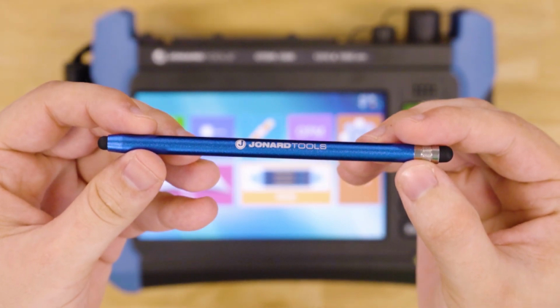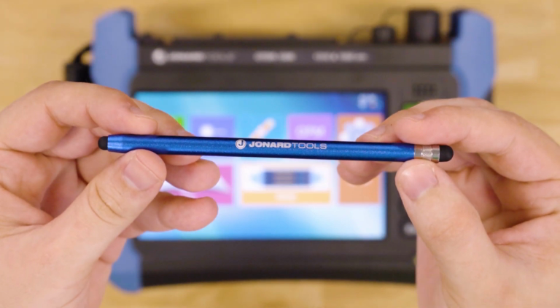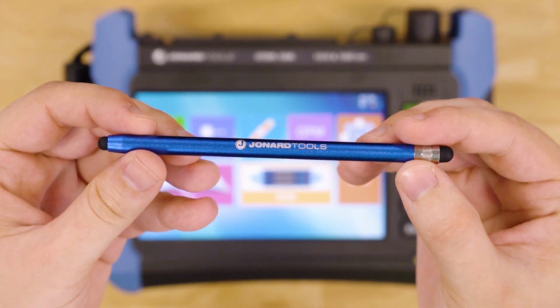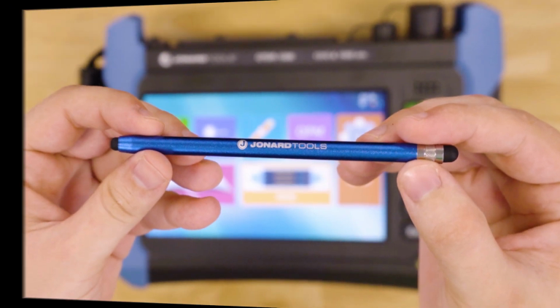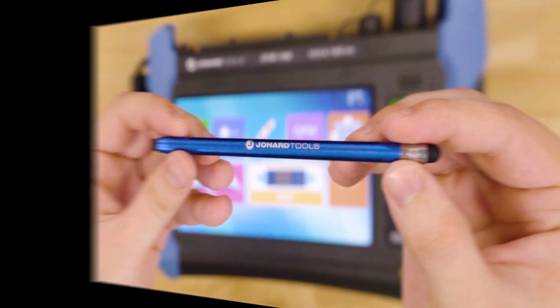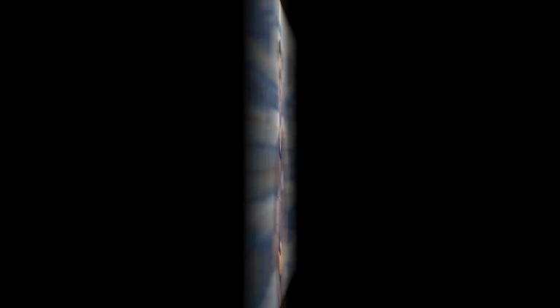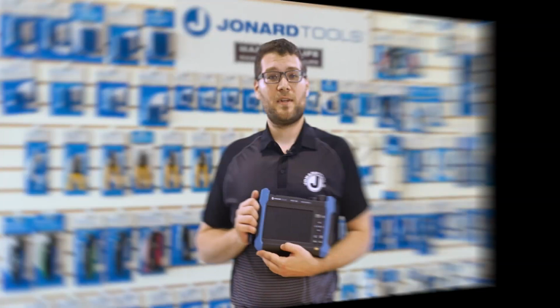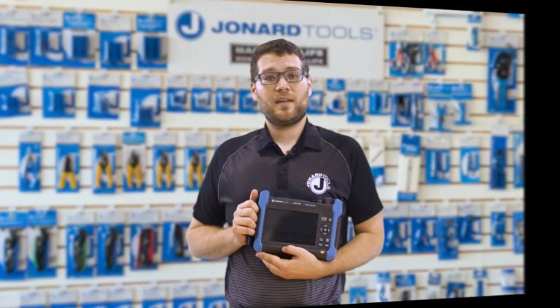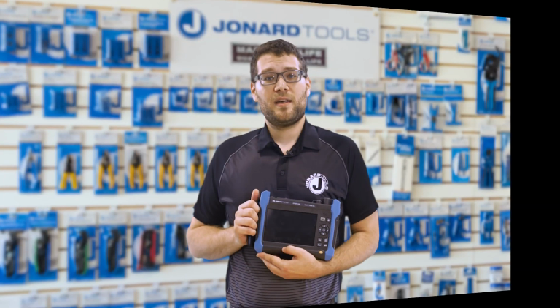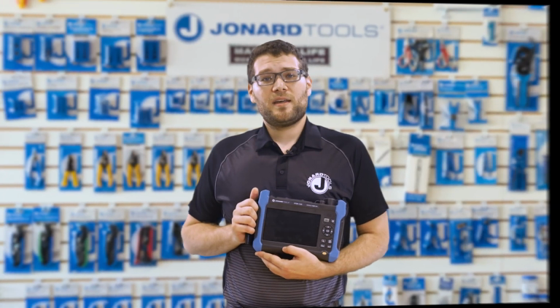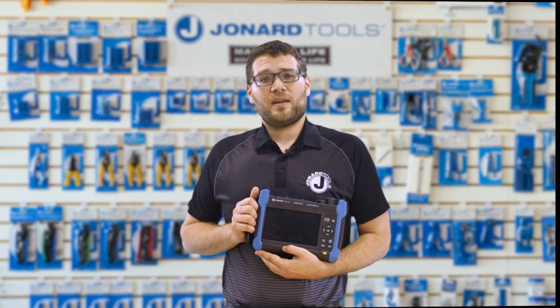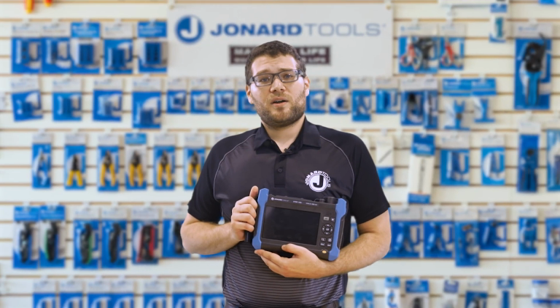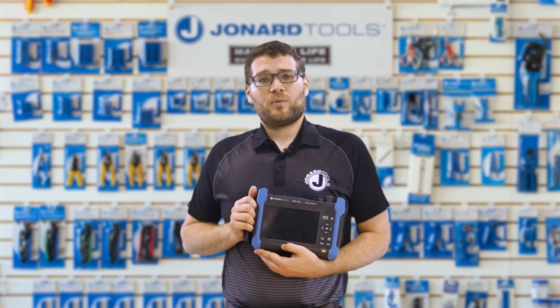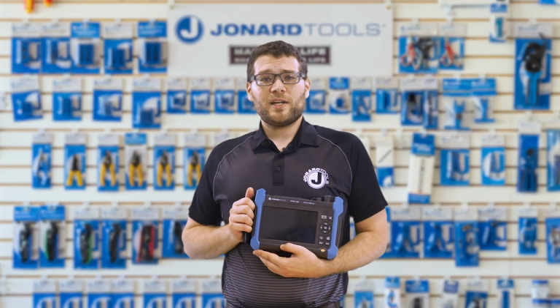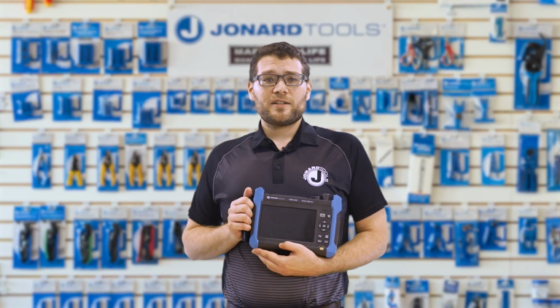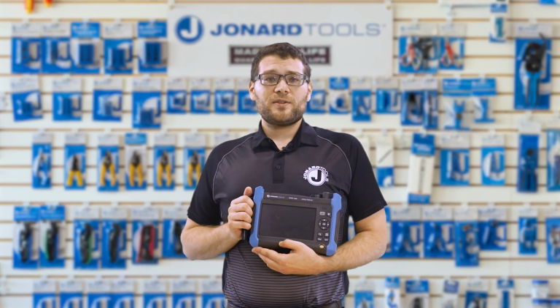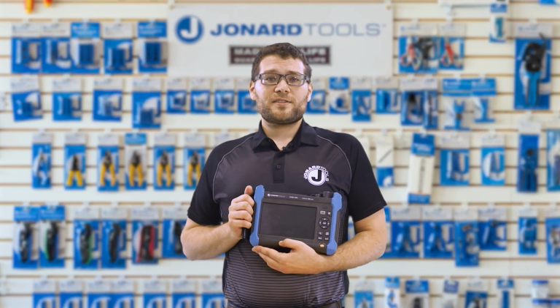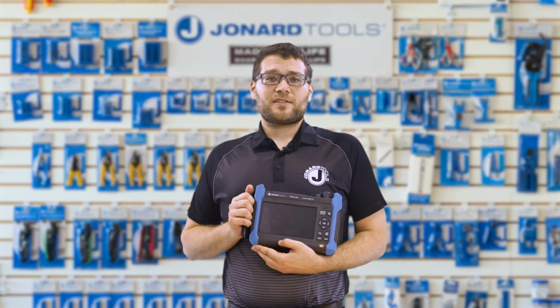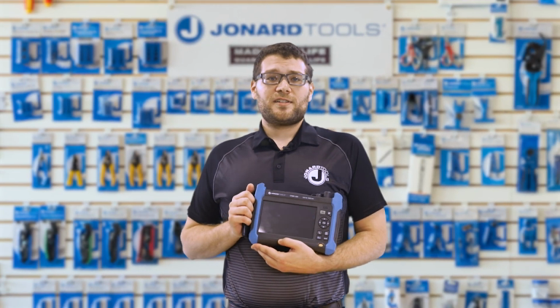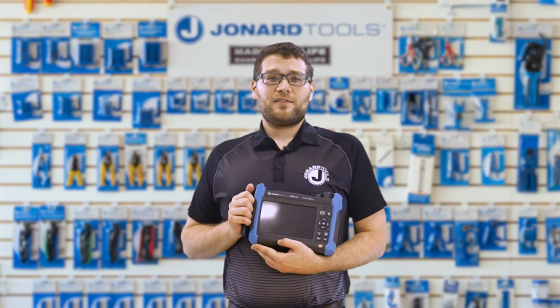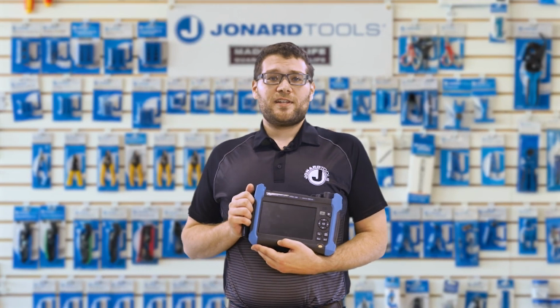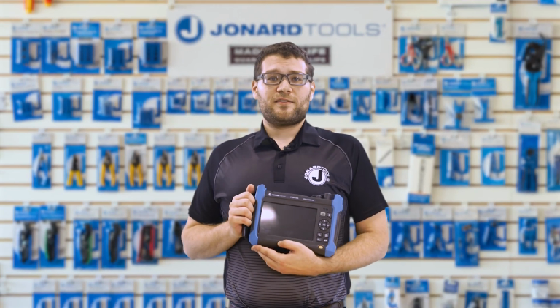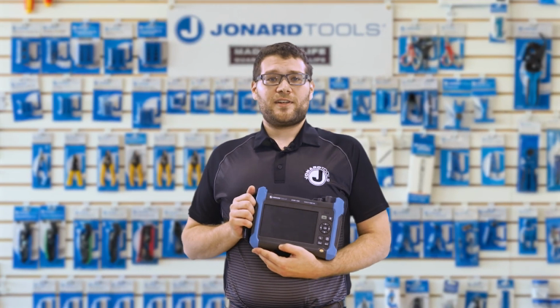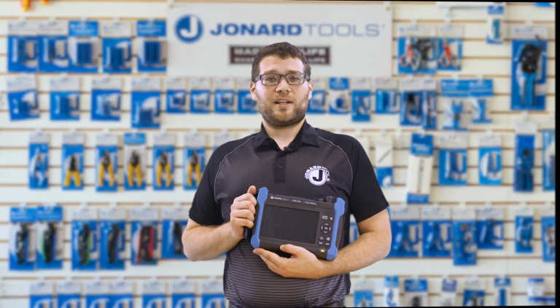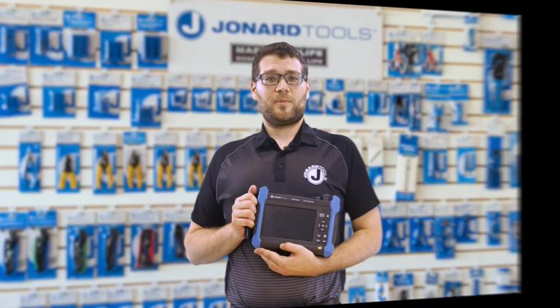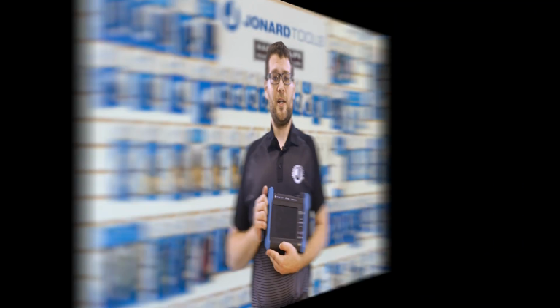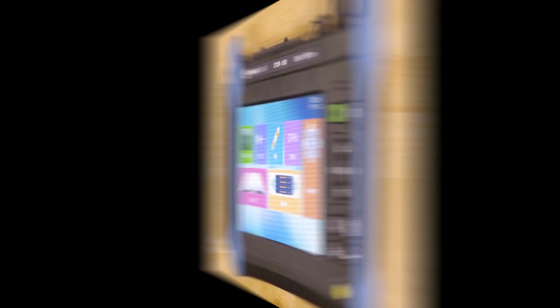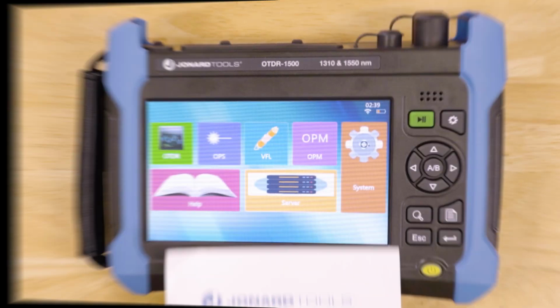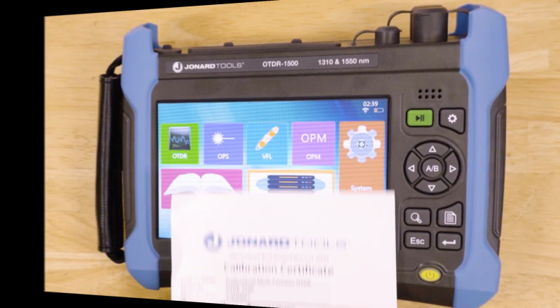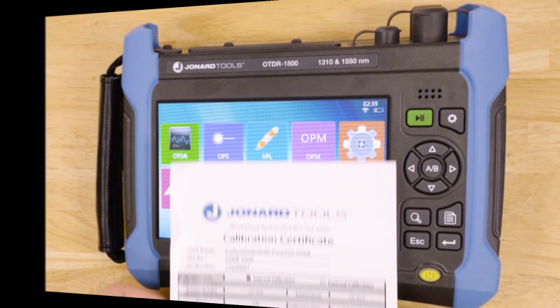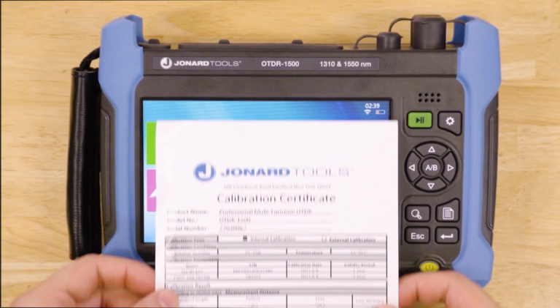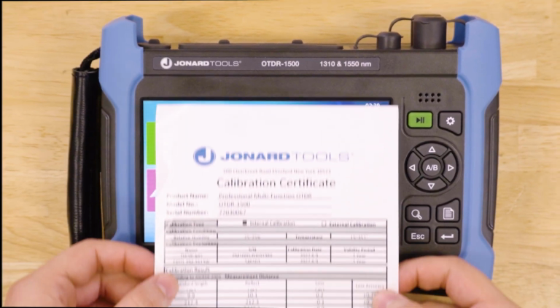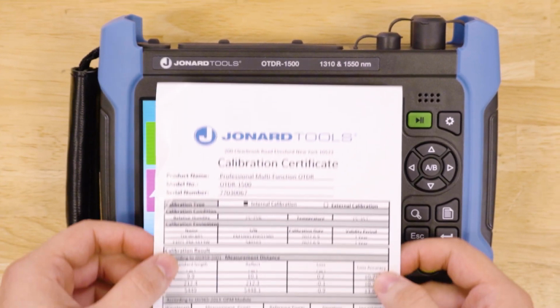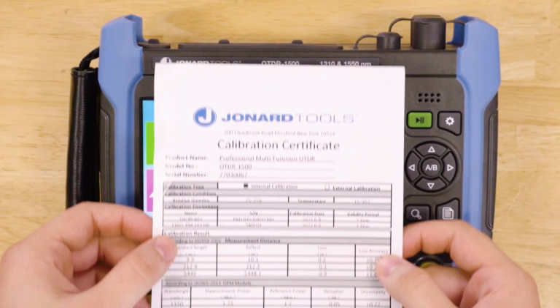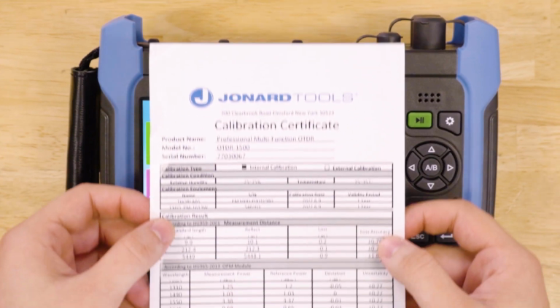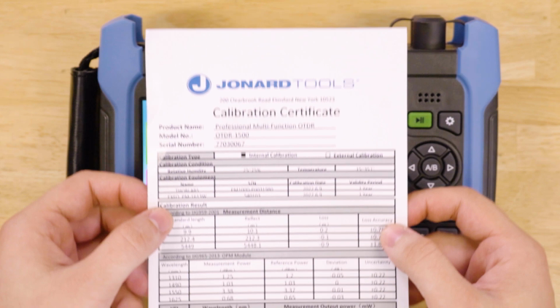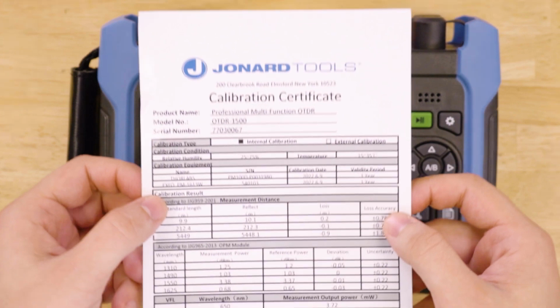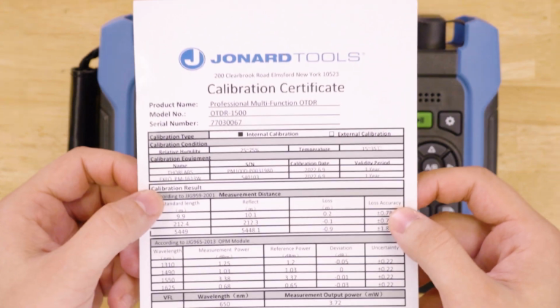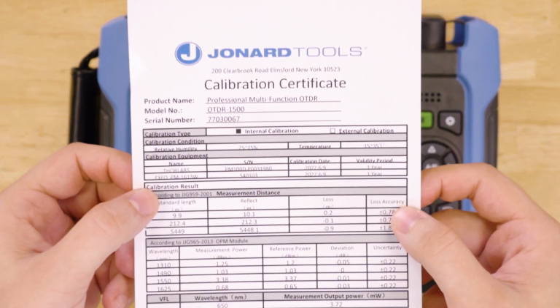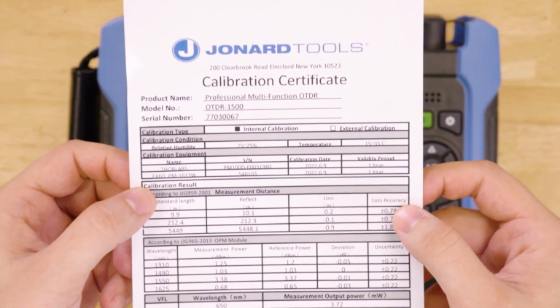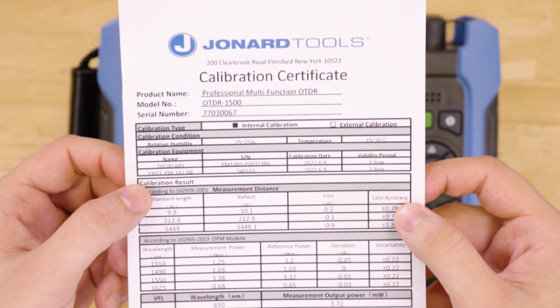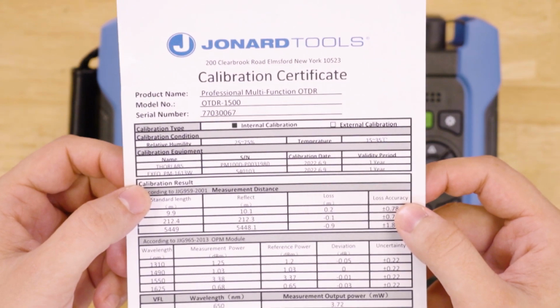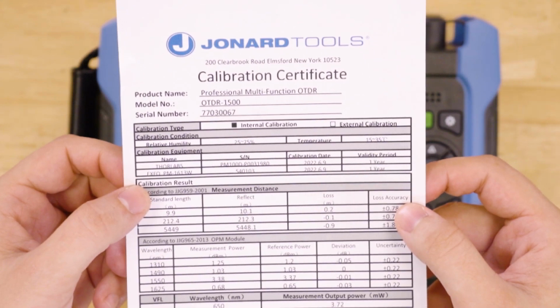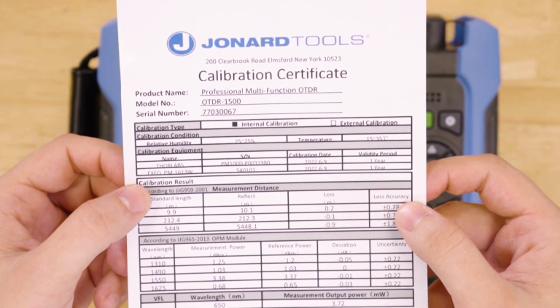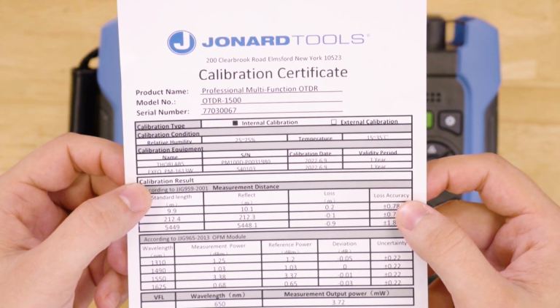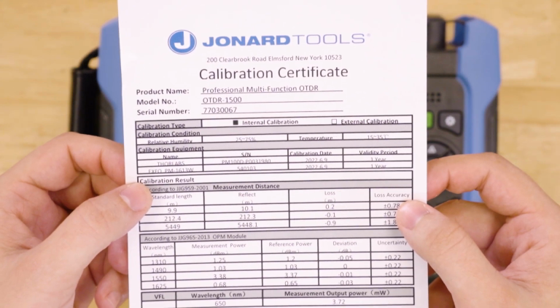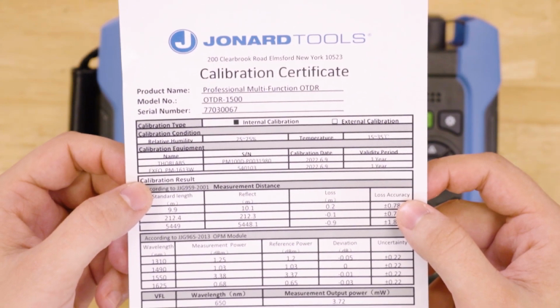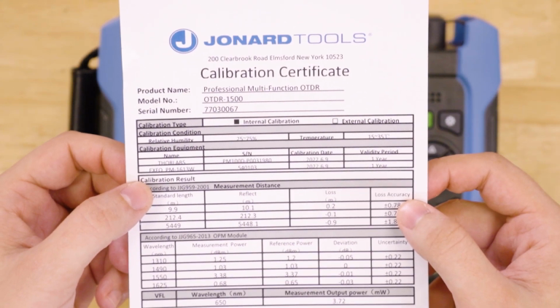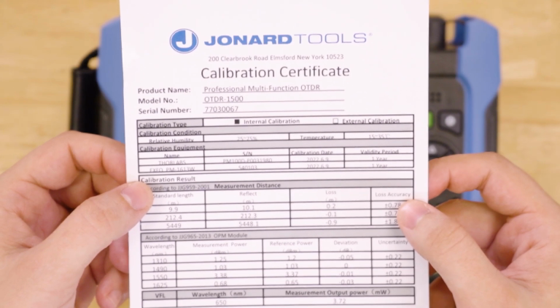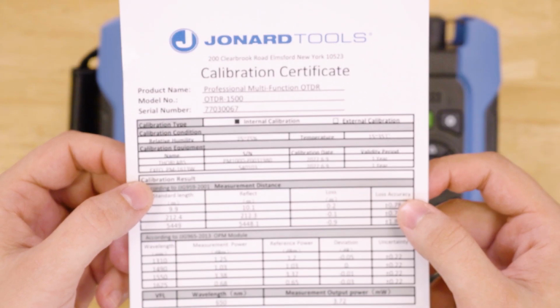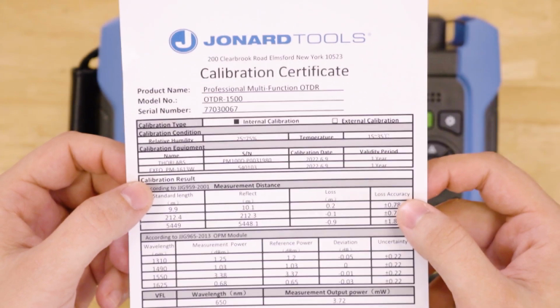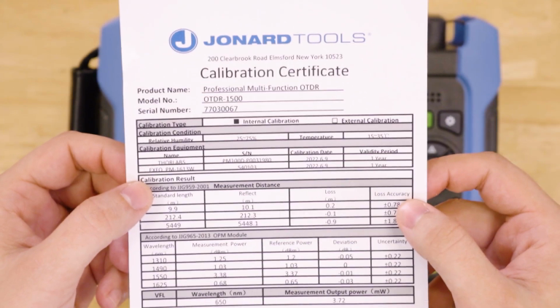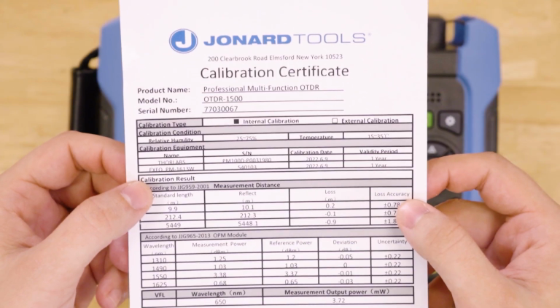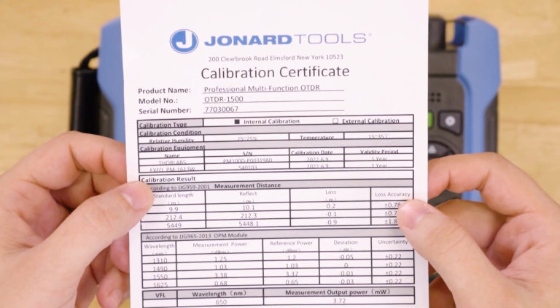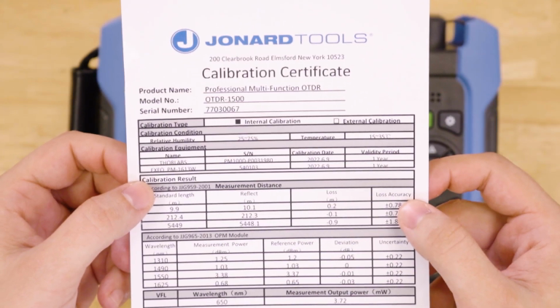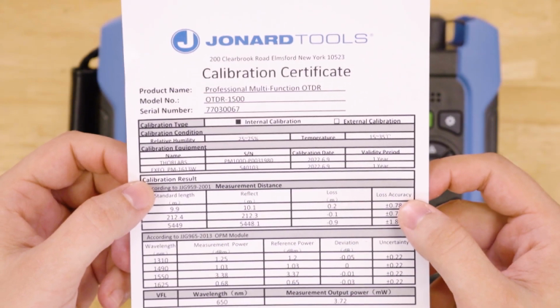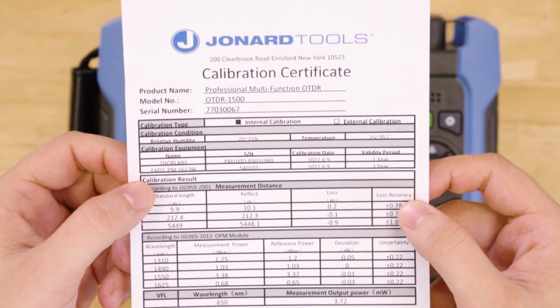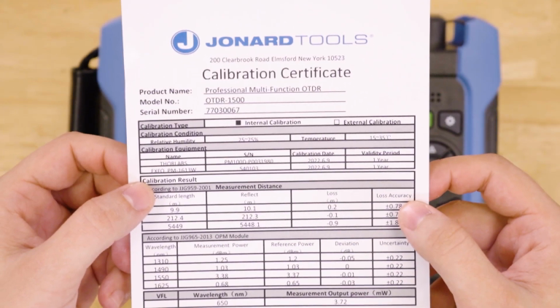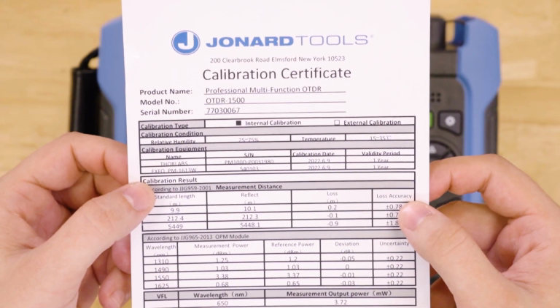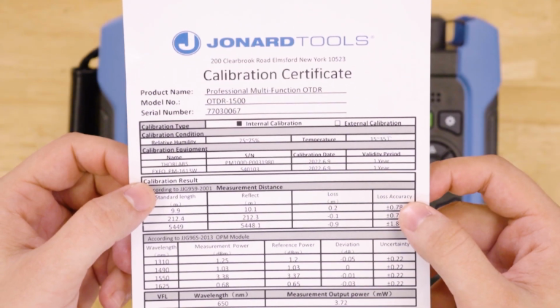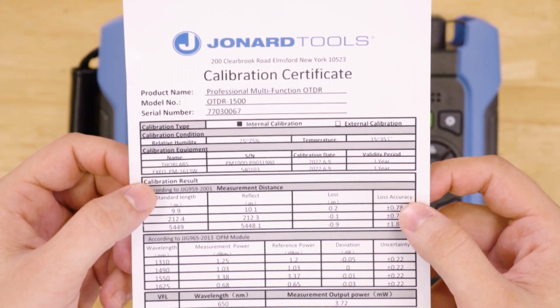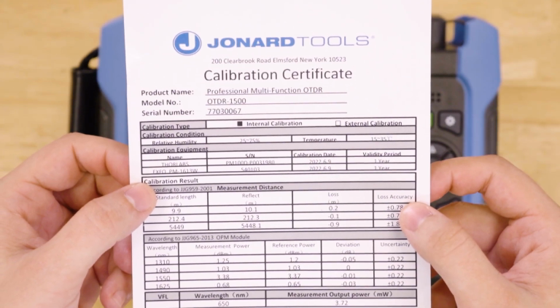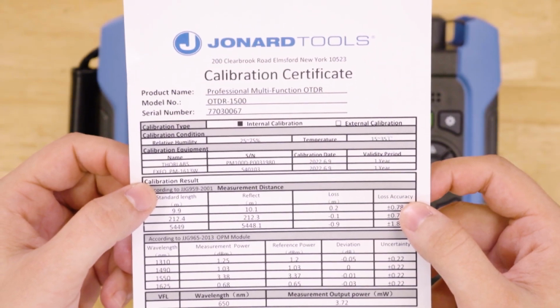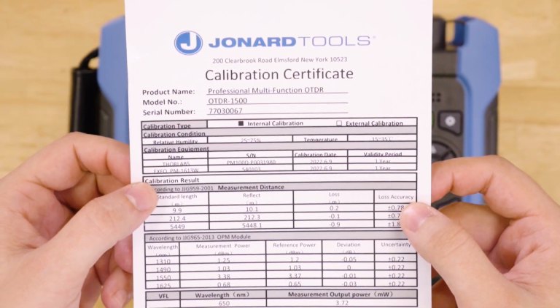And one last thing — we include a certificate of calibration with every OTDR-1500 that certifies accuracy for a whole year.